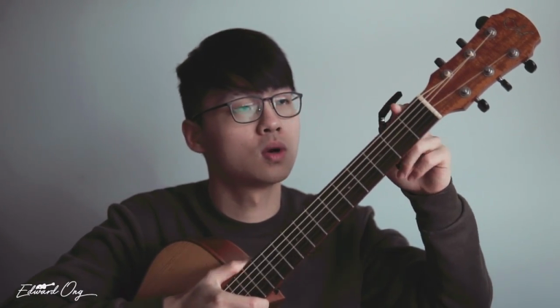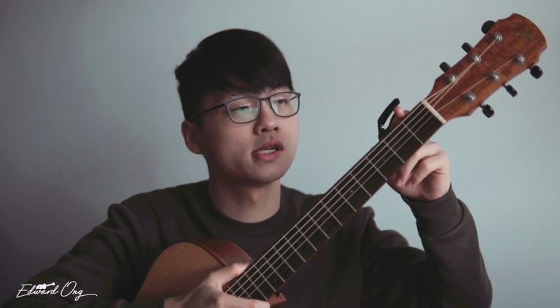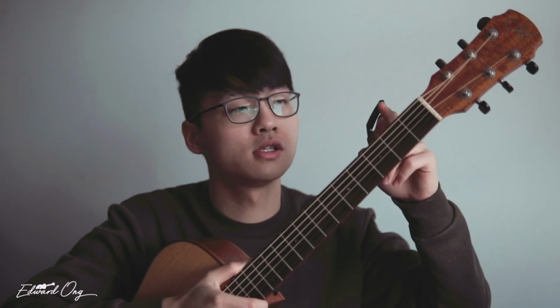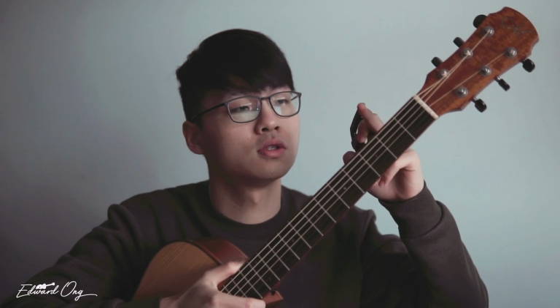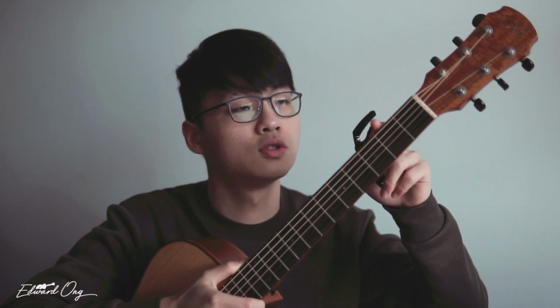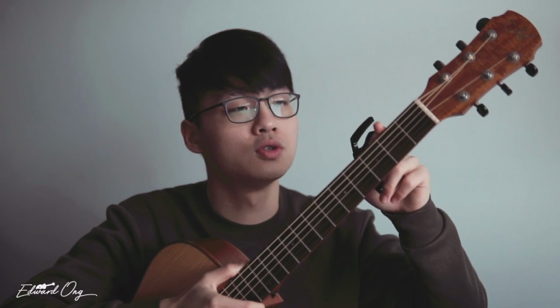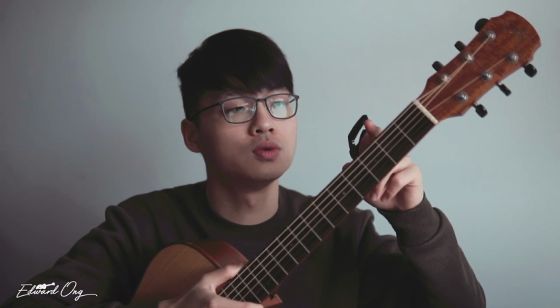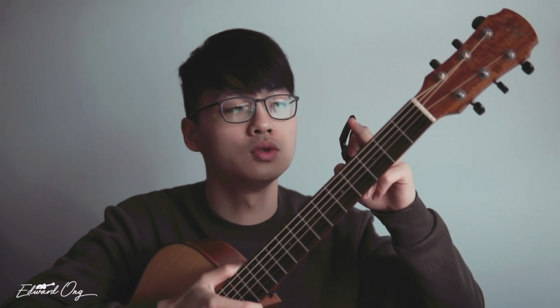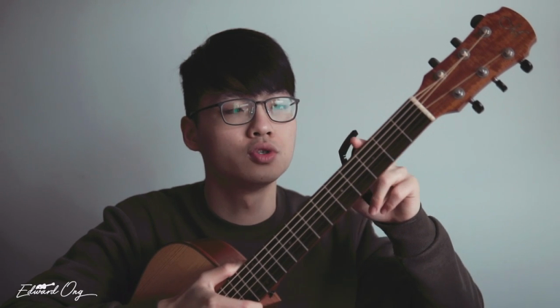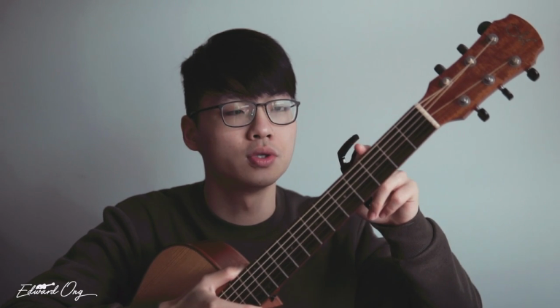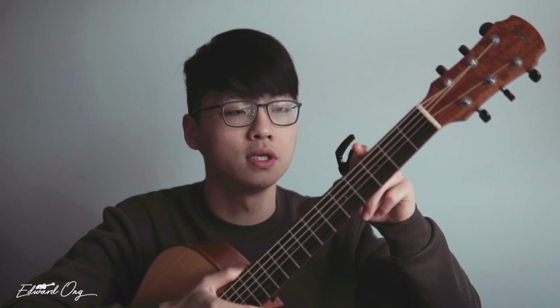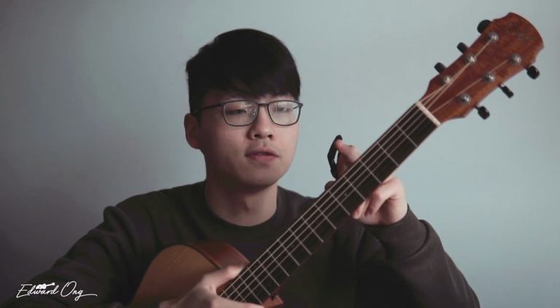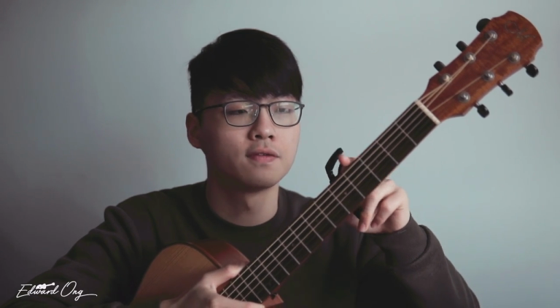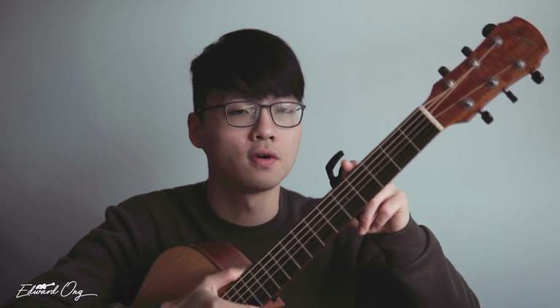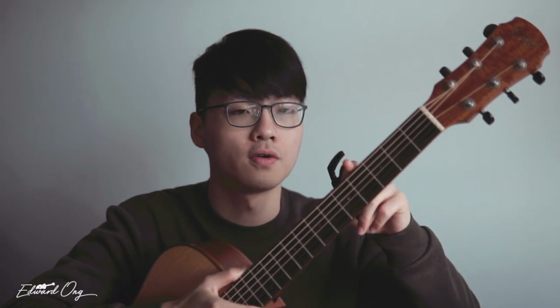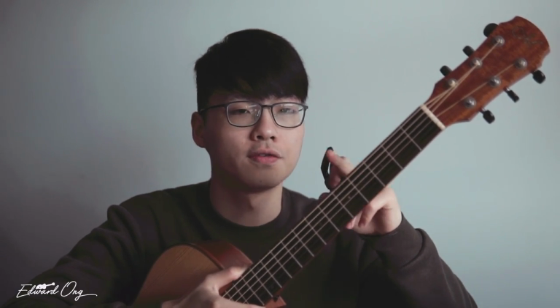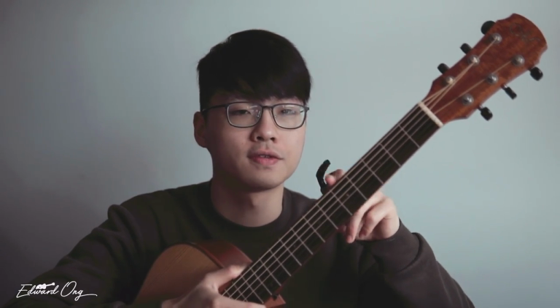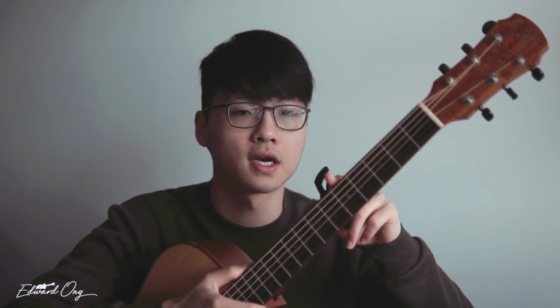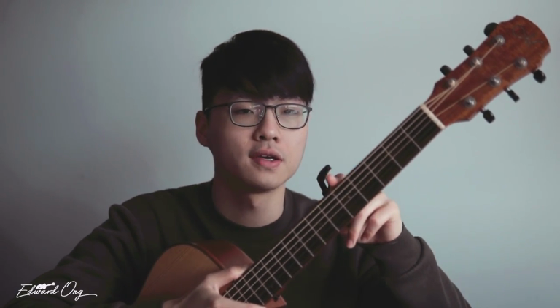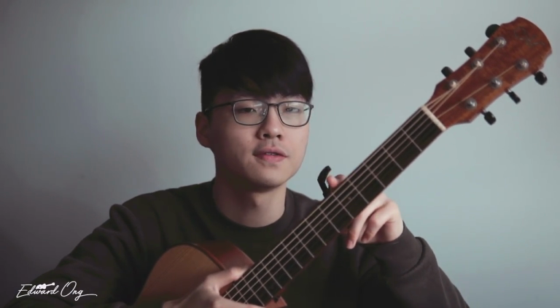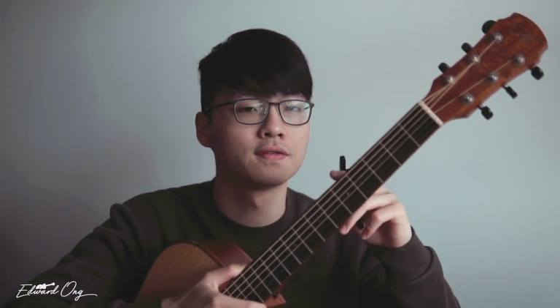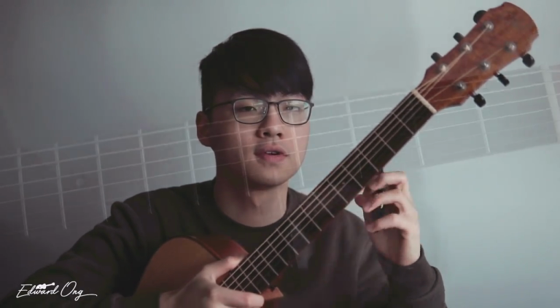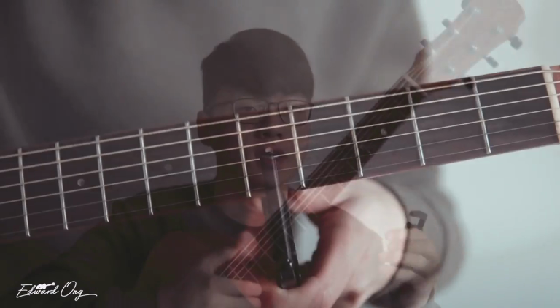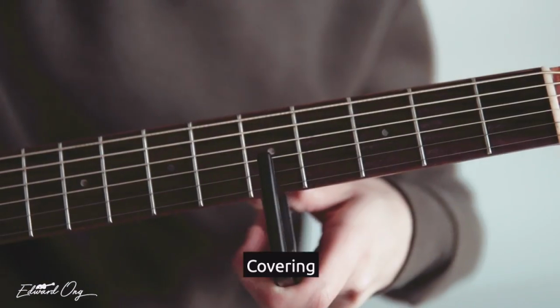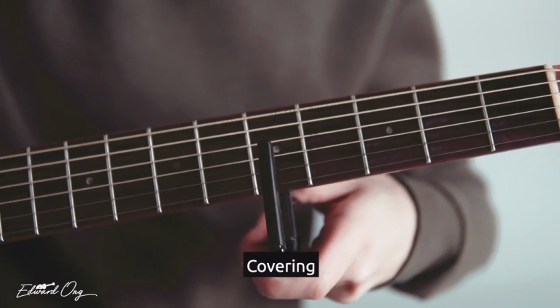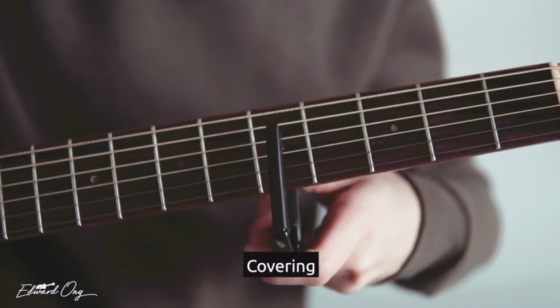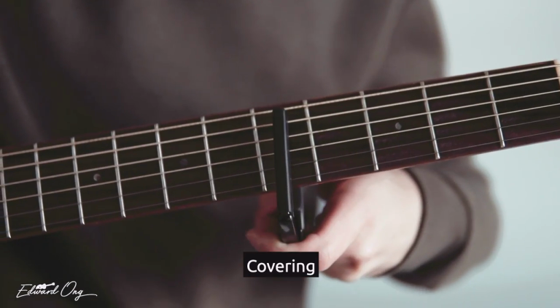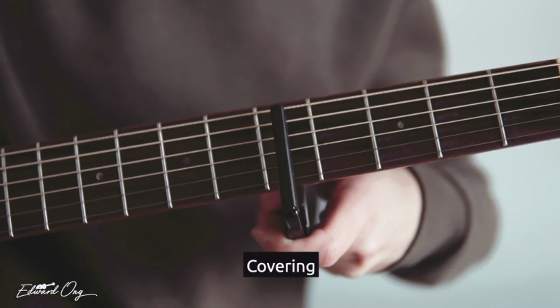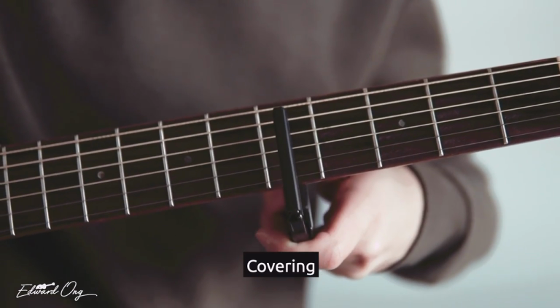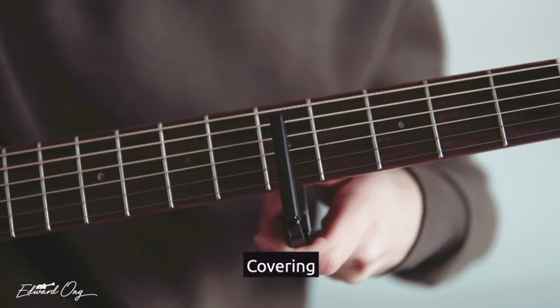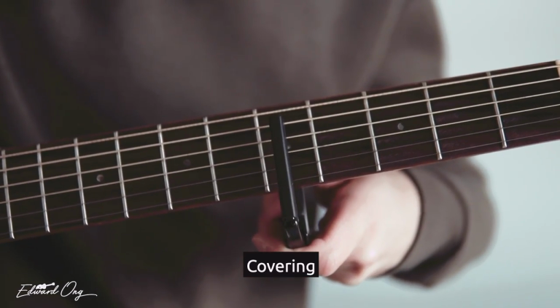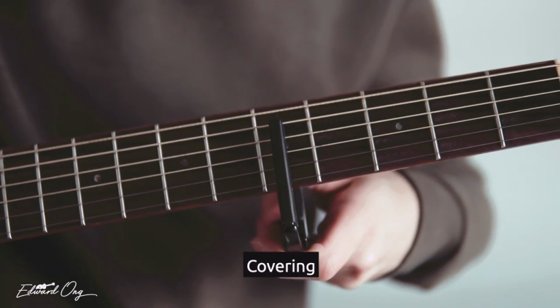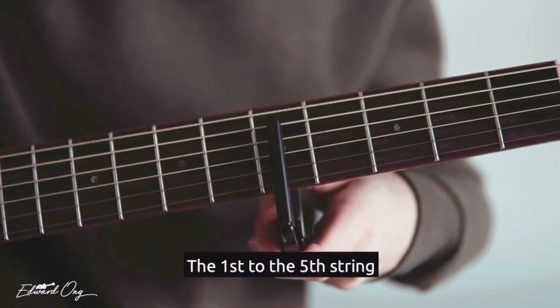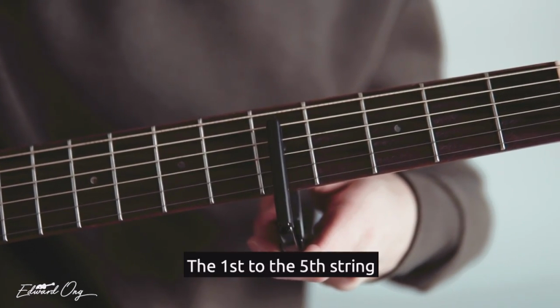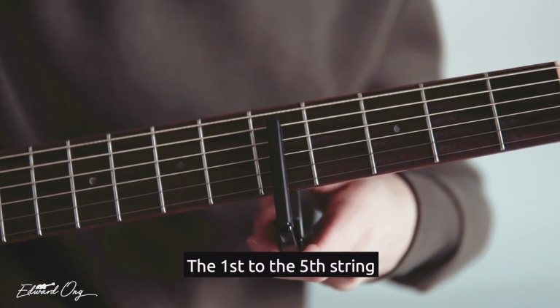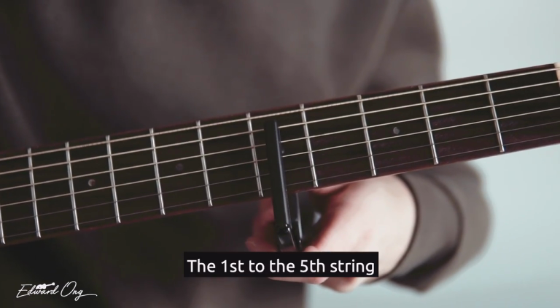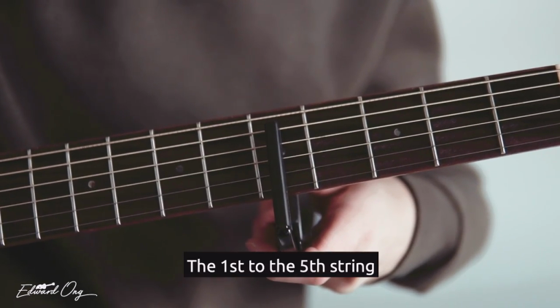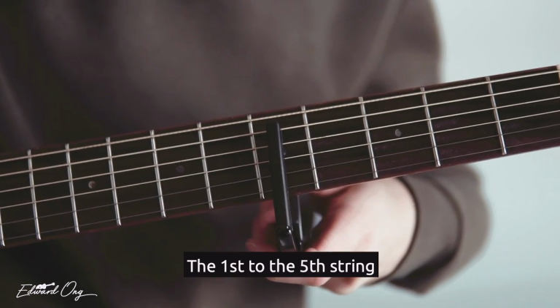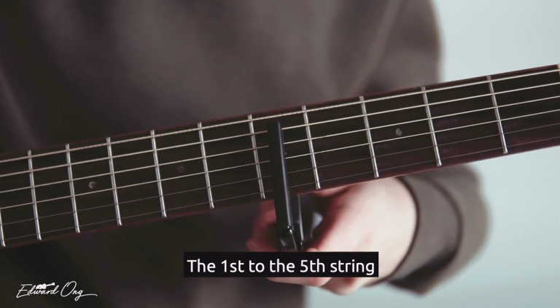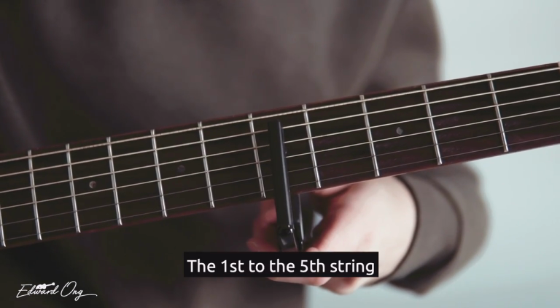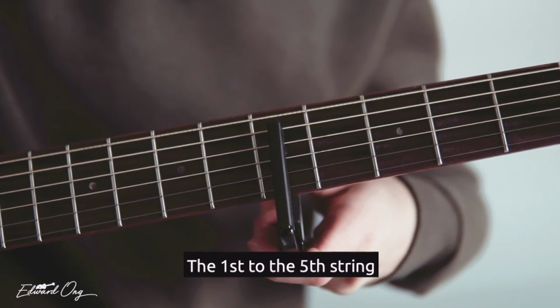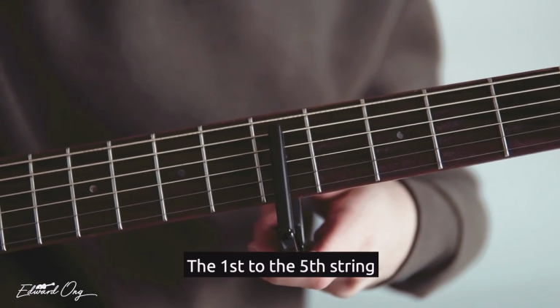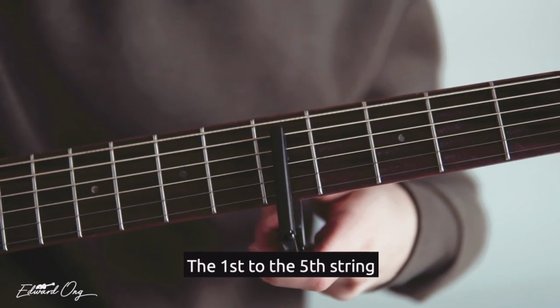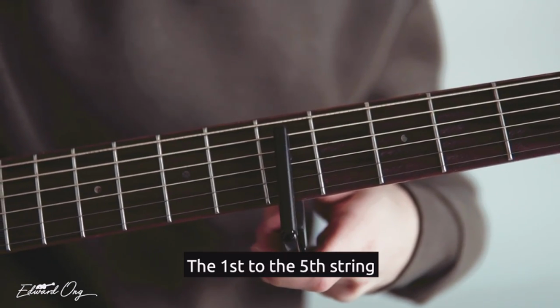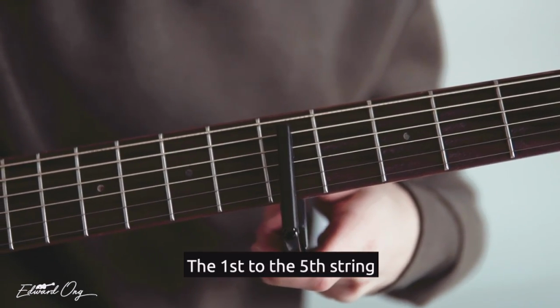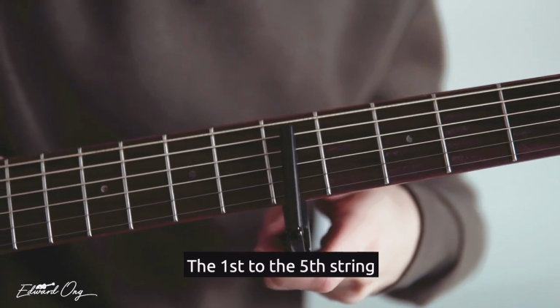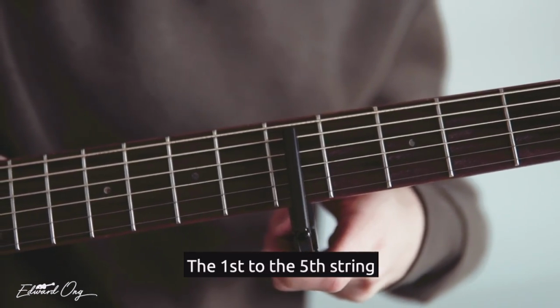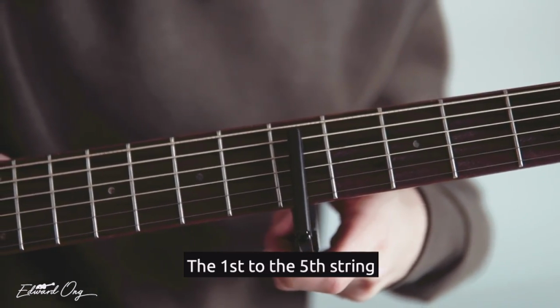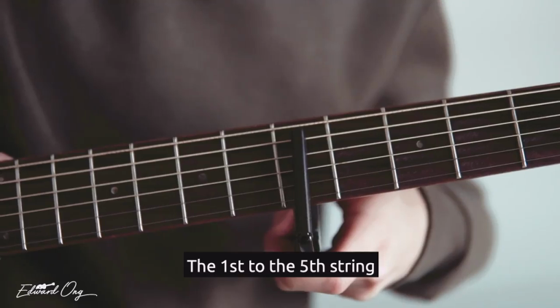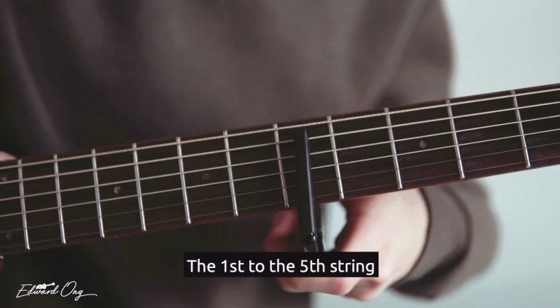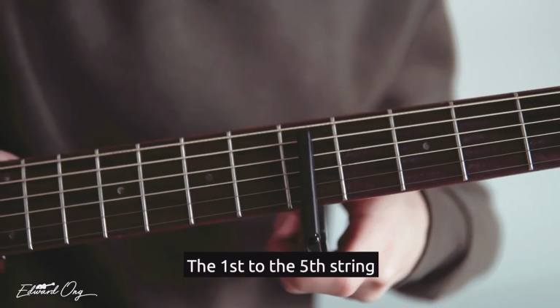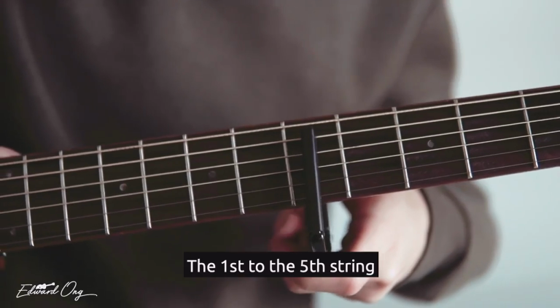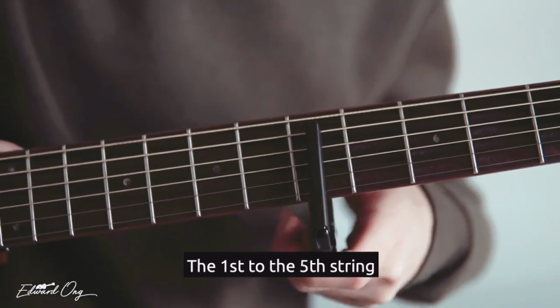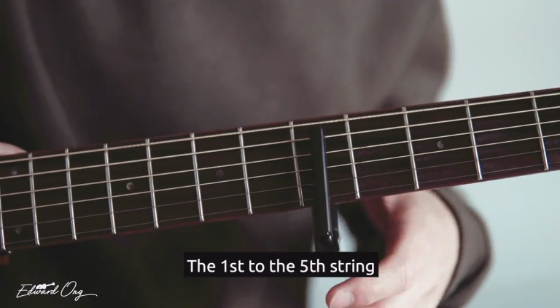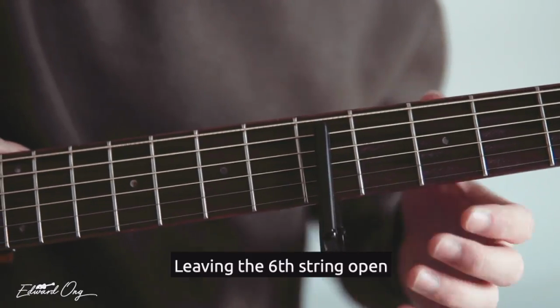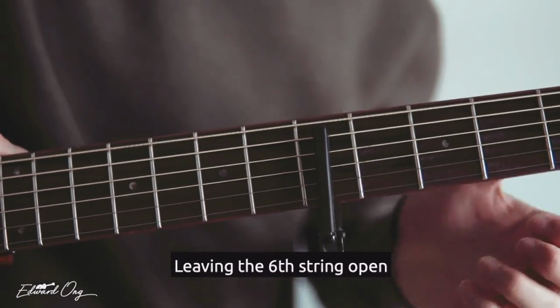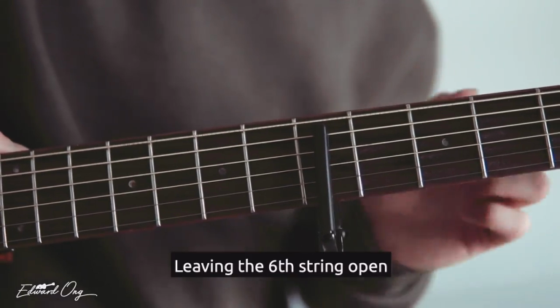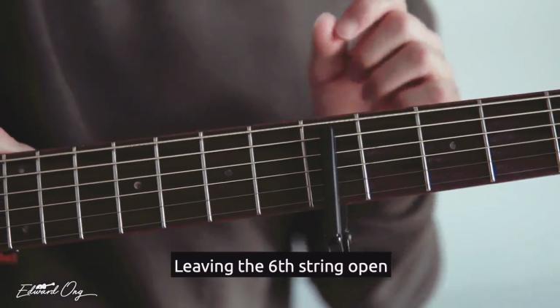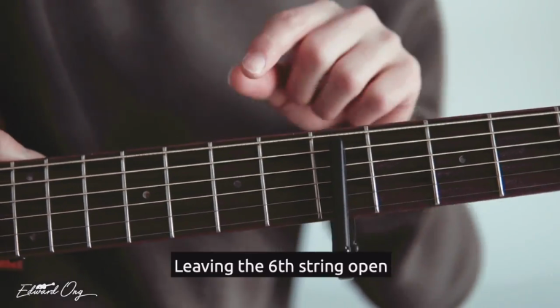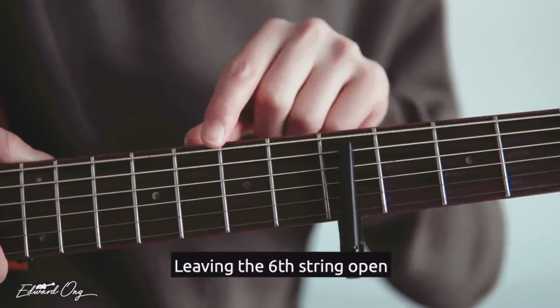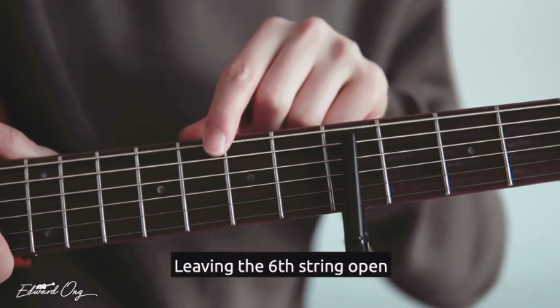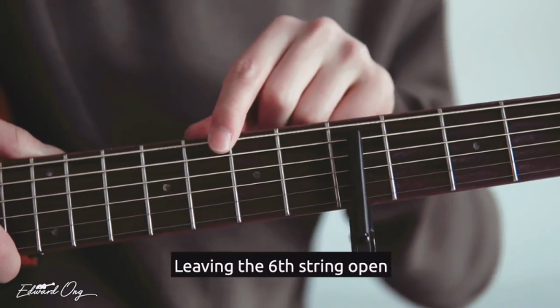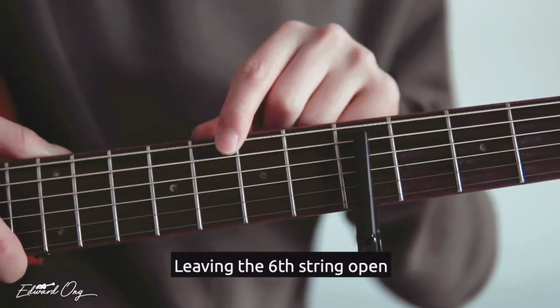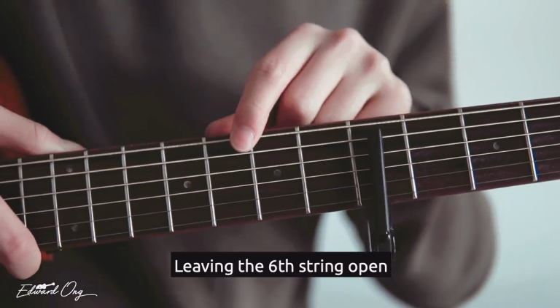1, 2, 3, 4, 5. Covering the 1st to the 5th string, leaving the 6th string open.